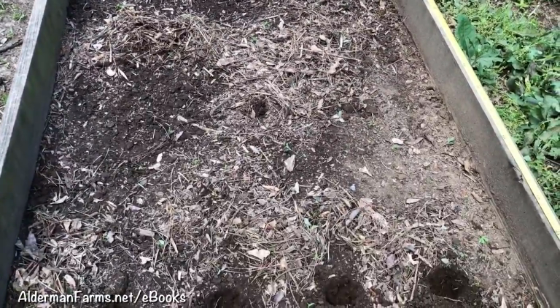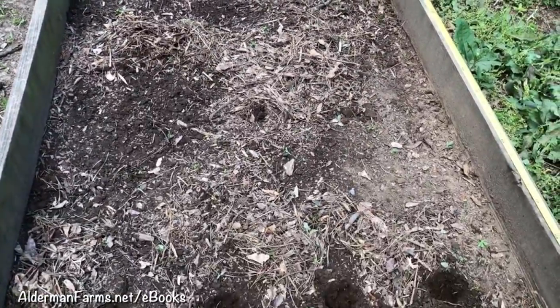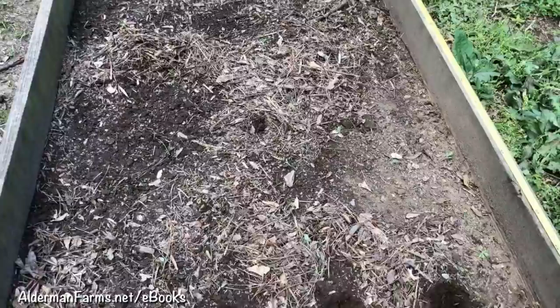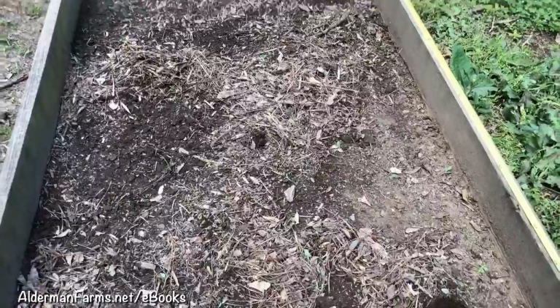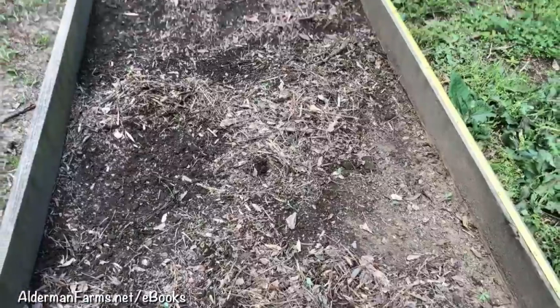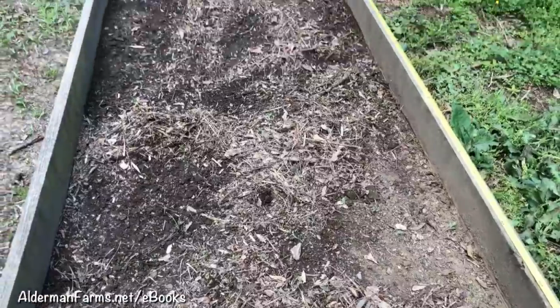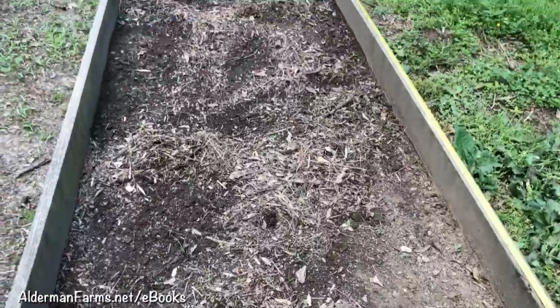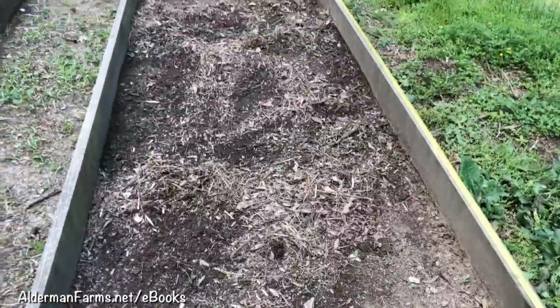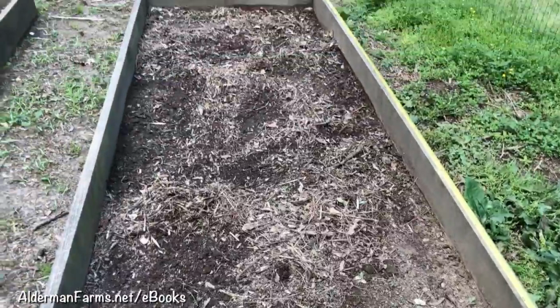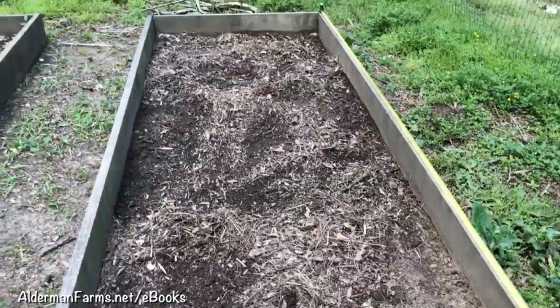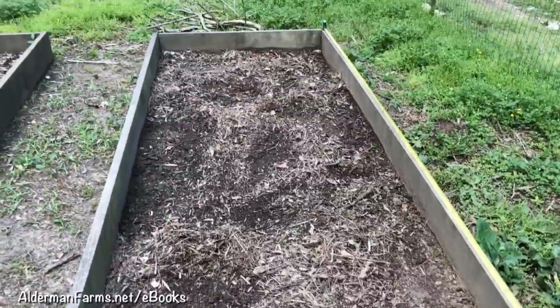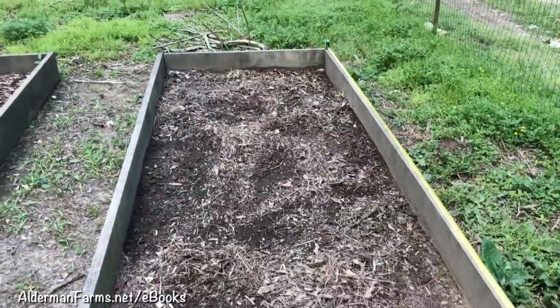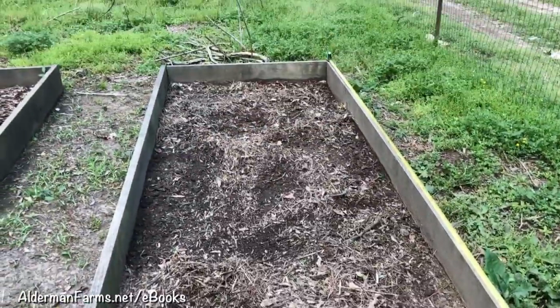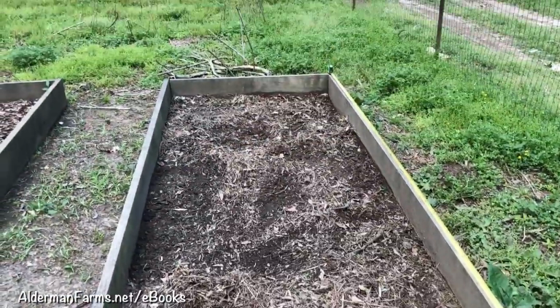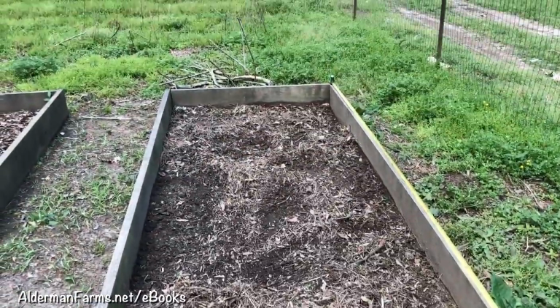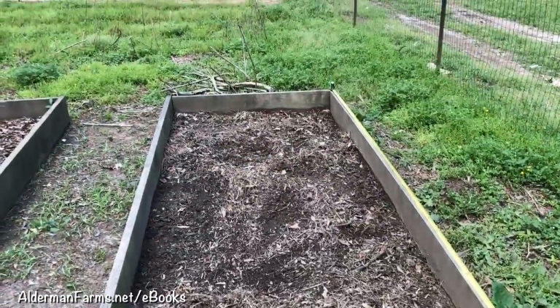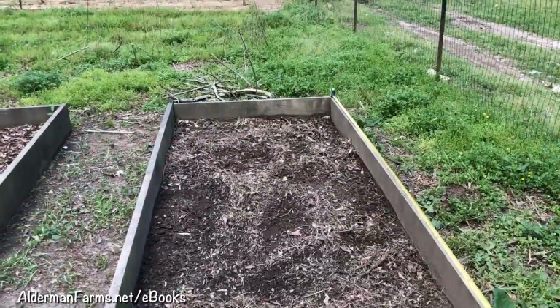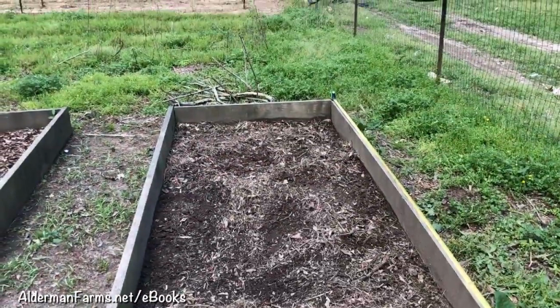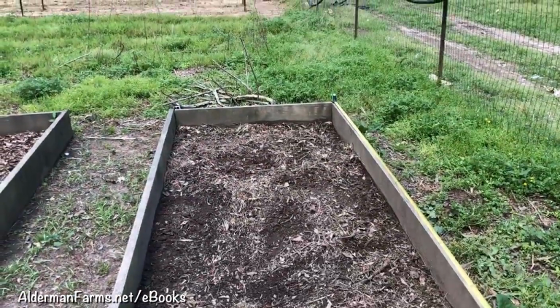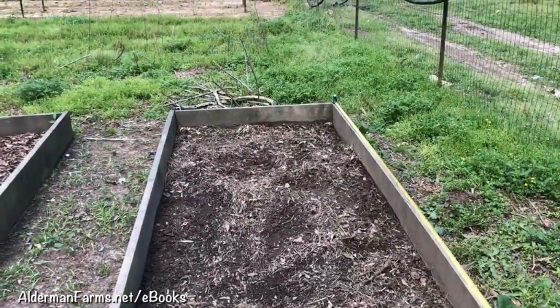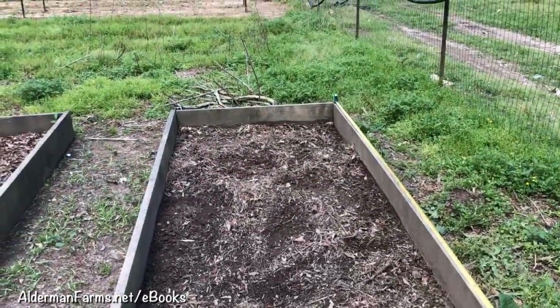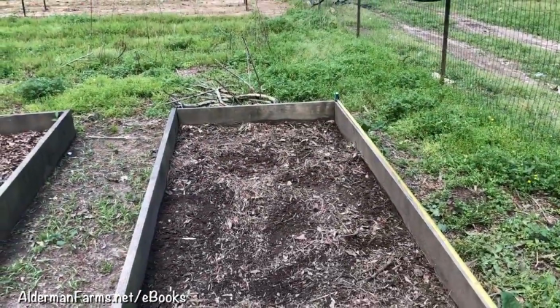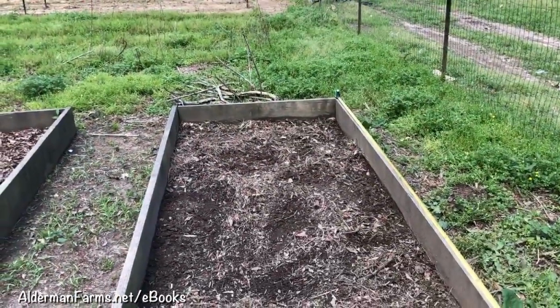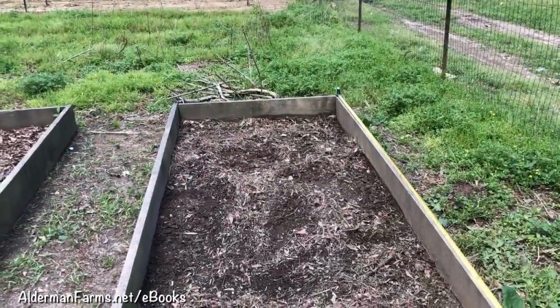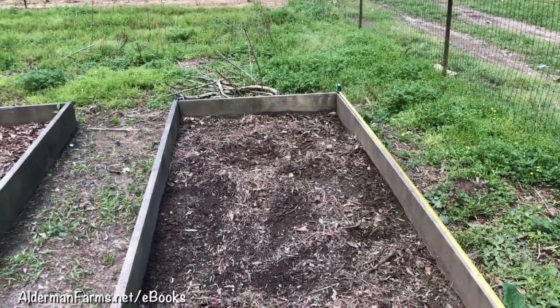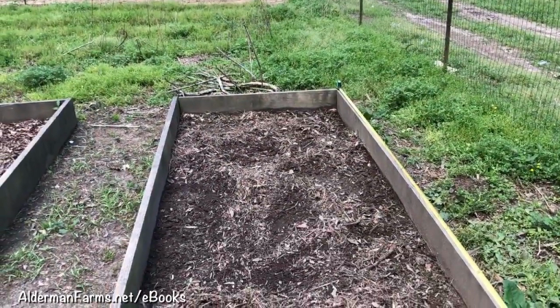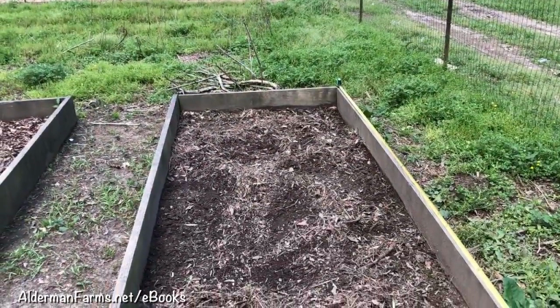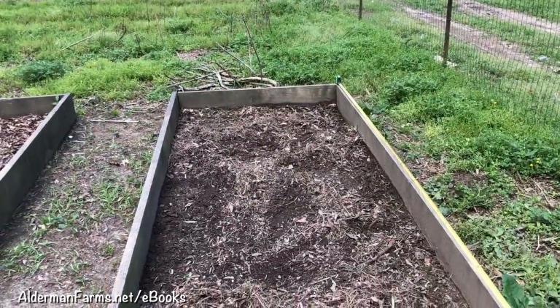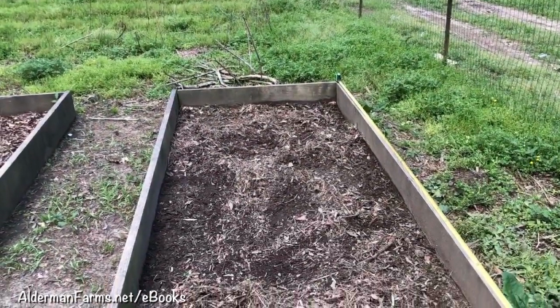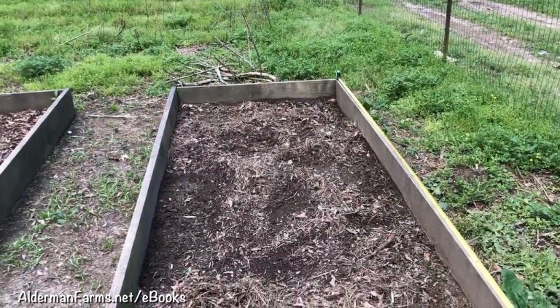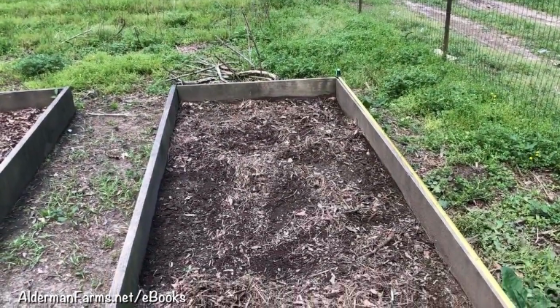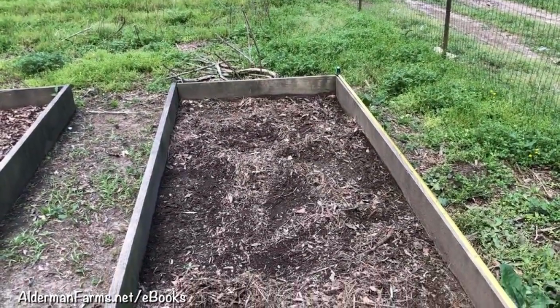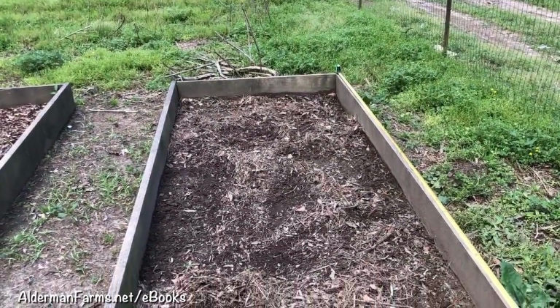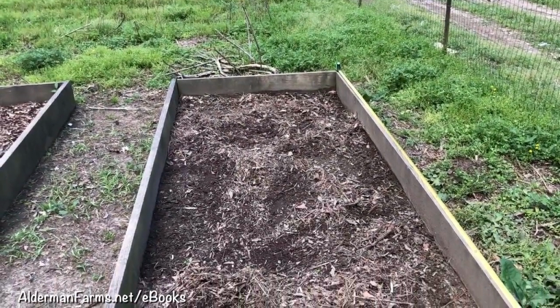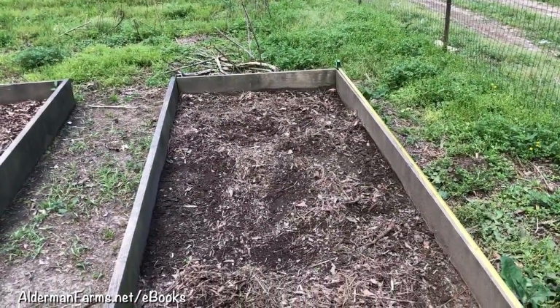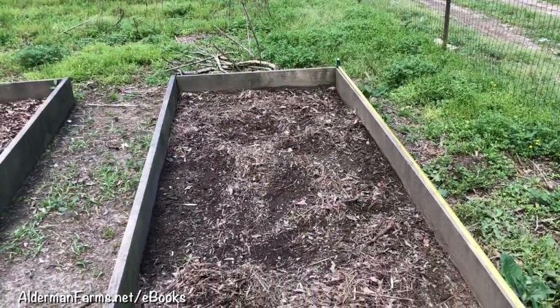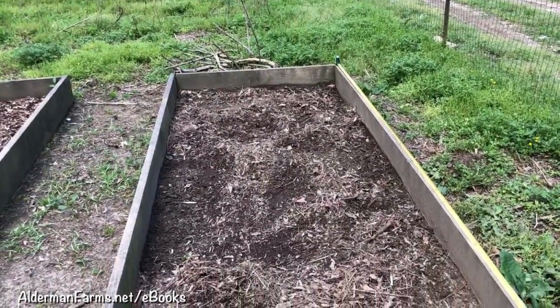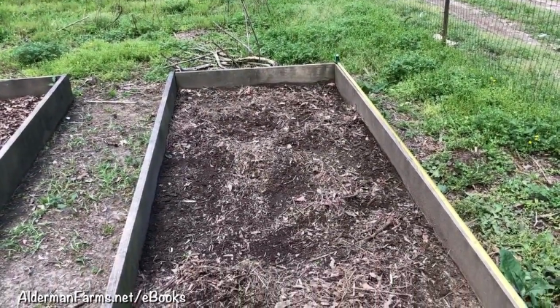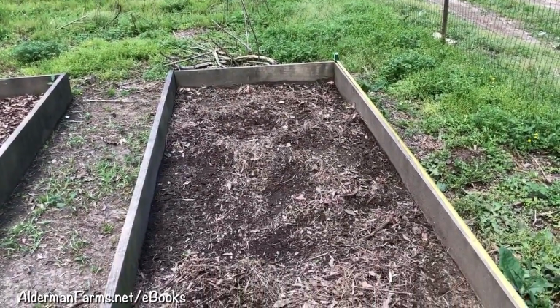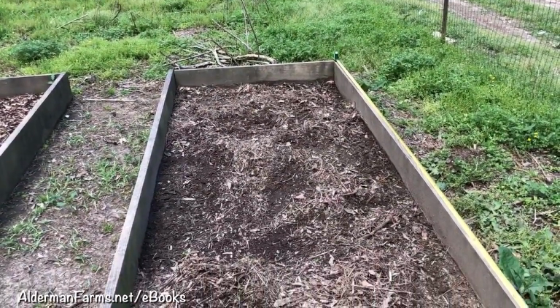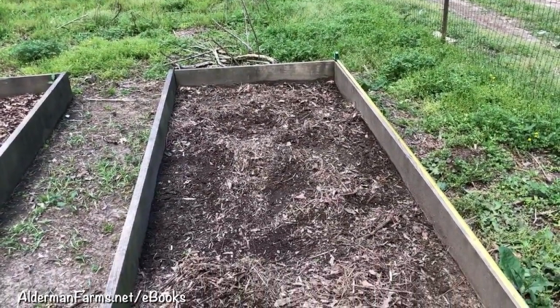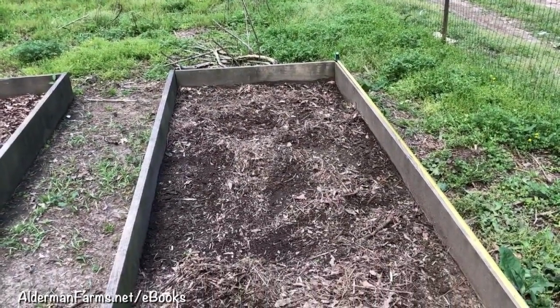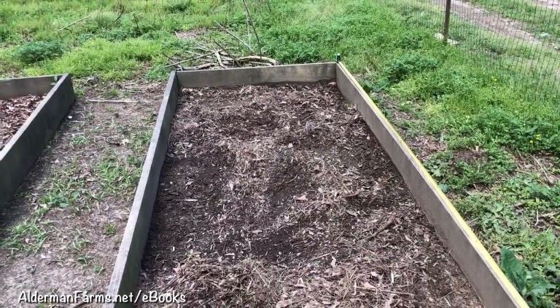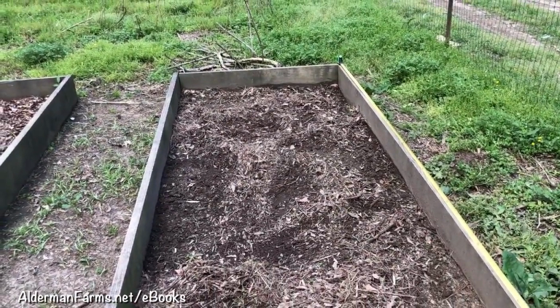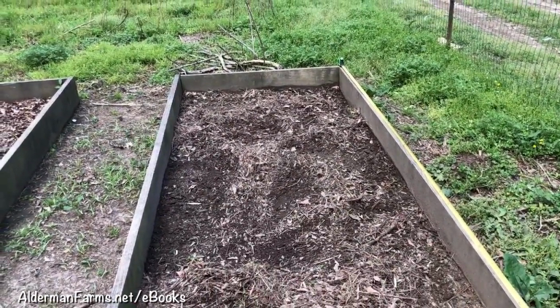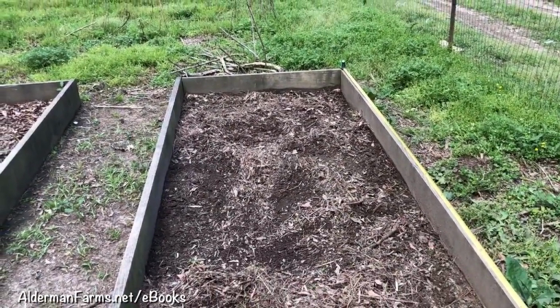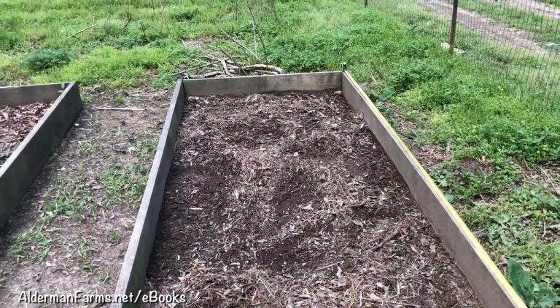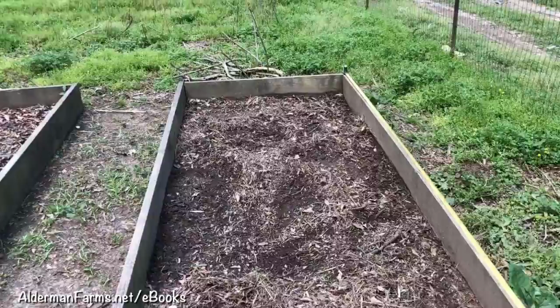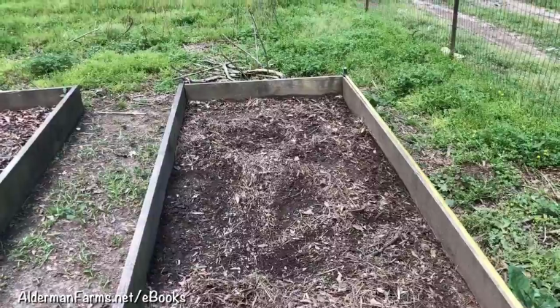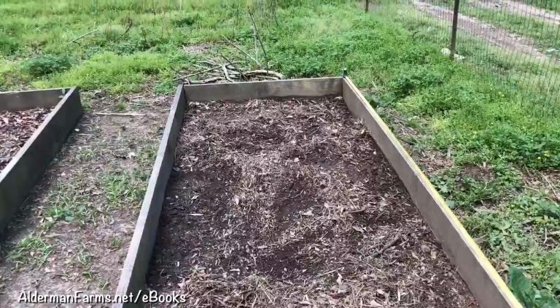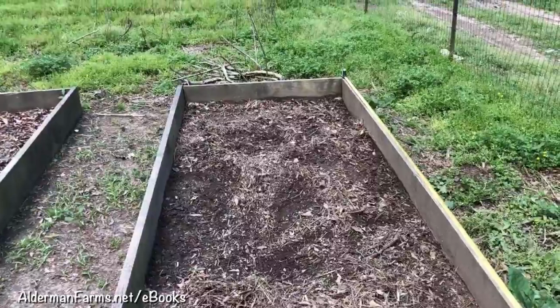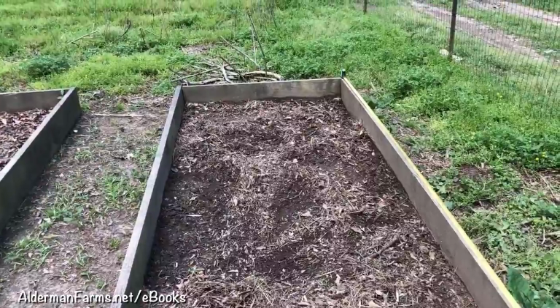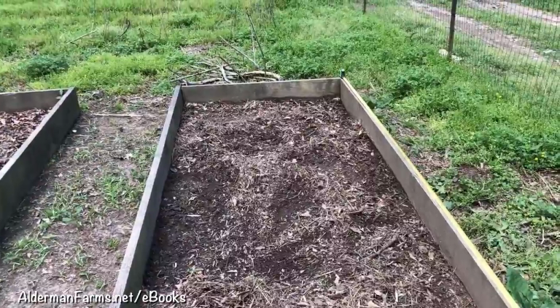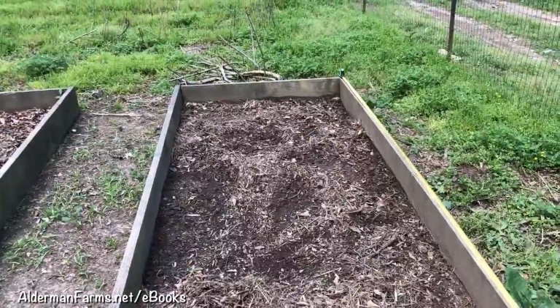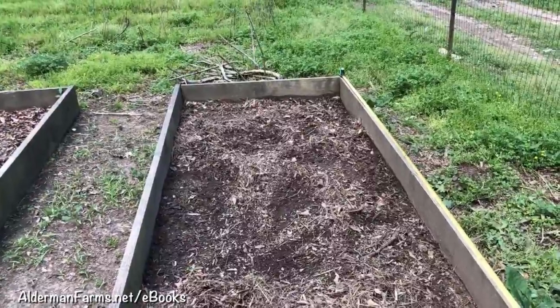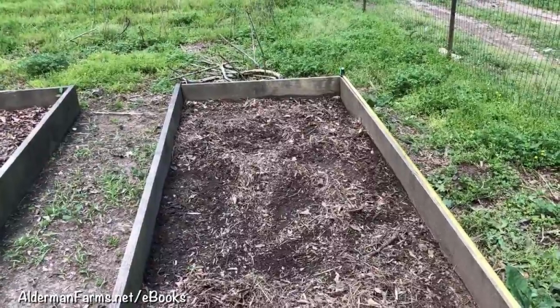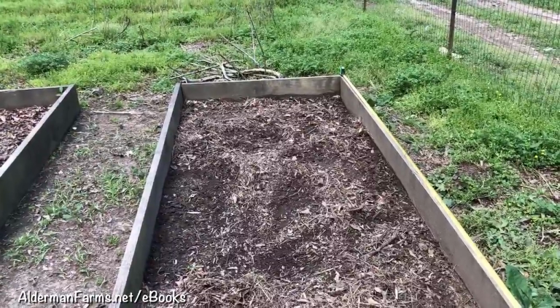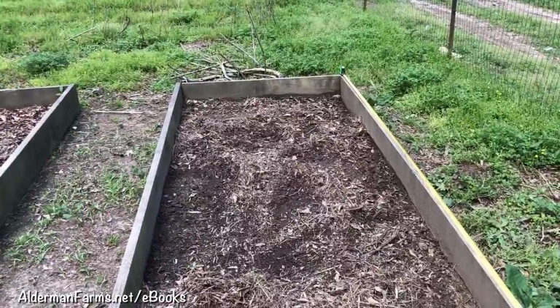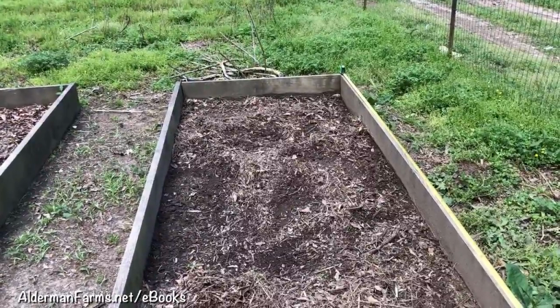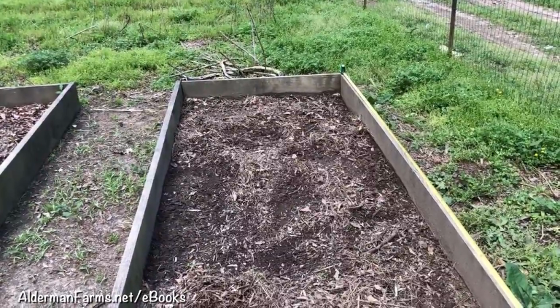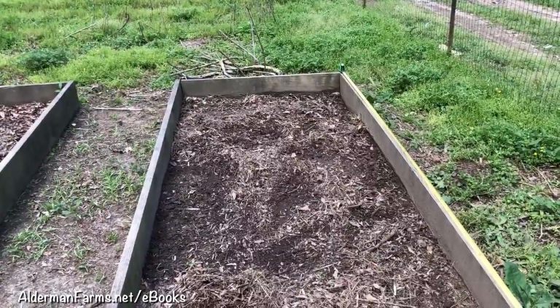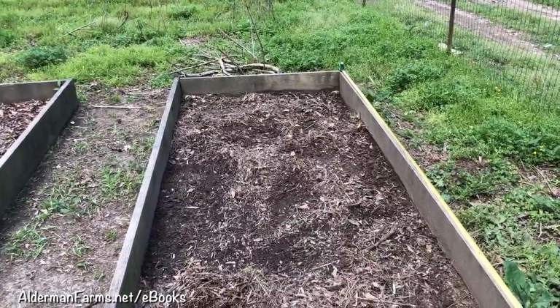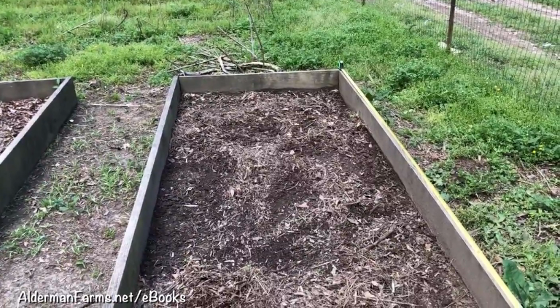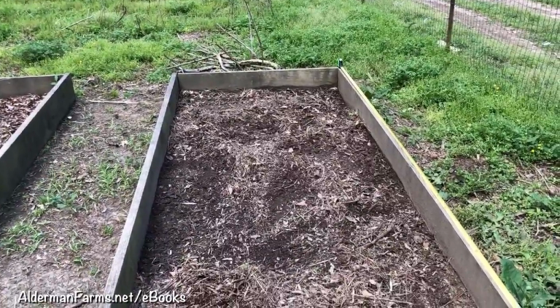Right now it's almost noon, so I won't be planting them now because I don't want to stress them. I'll plant them this evening.